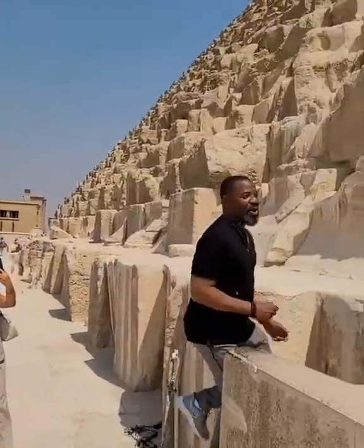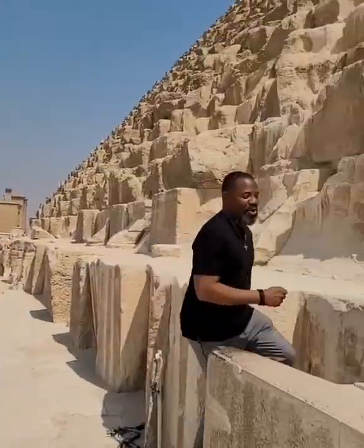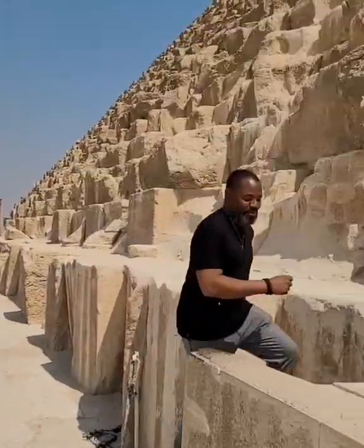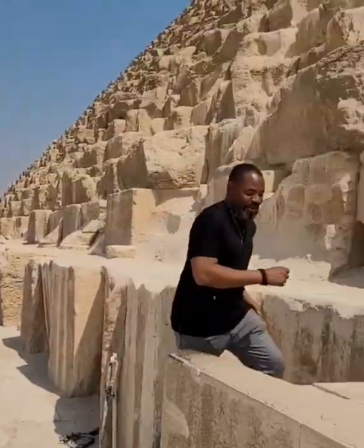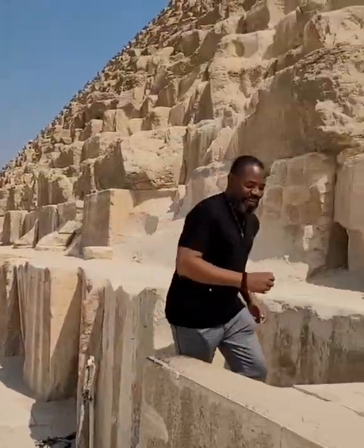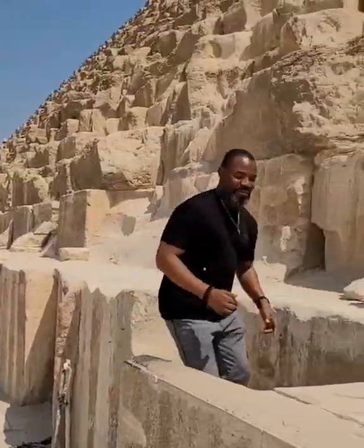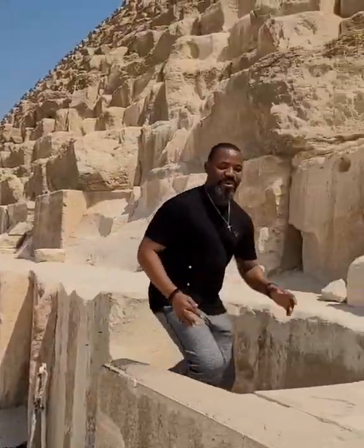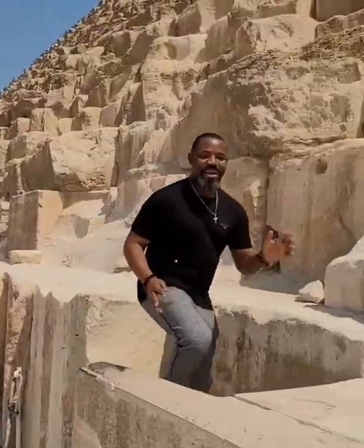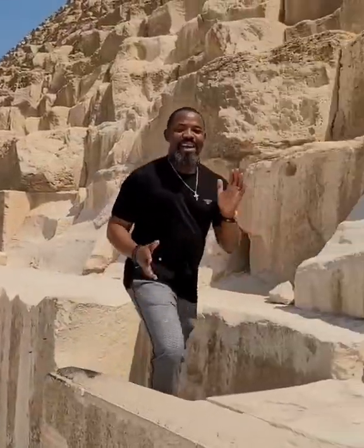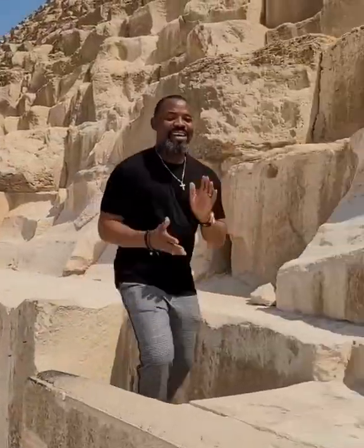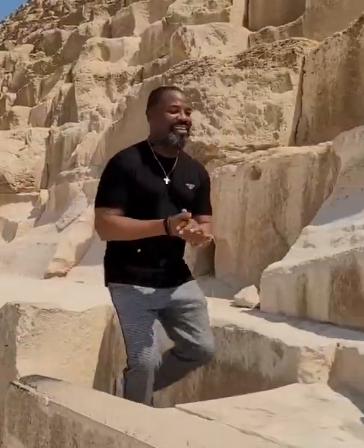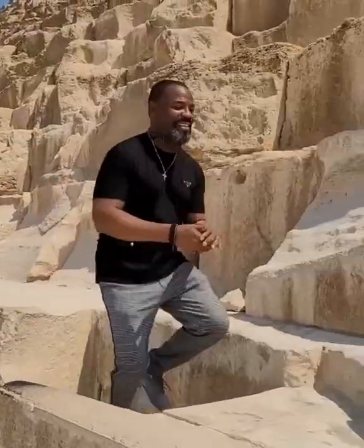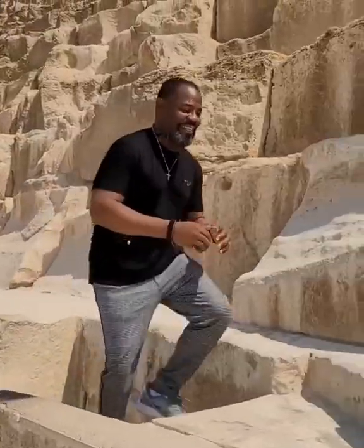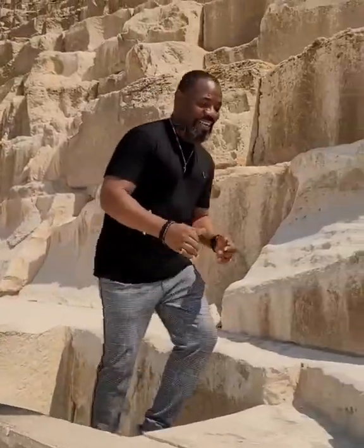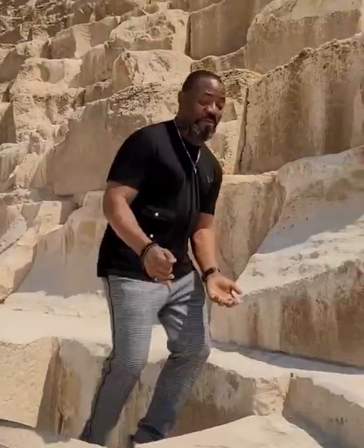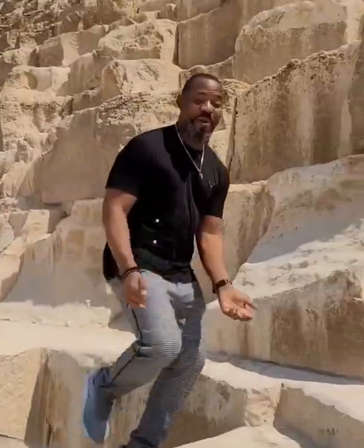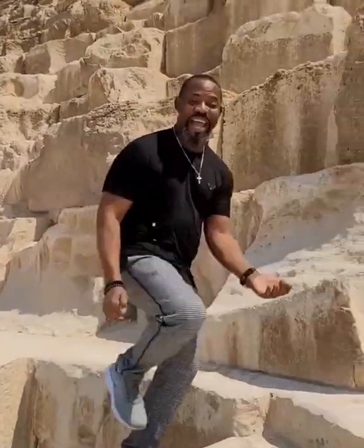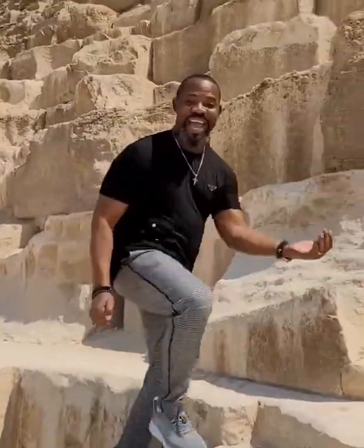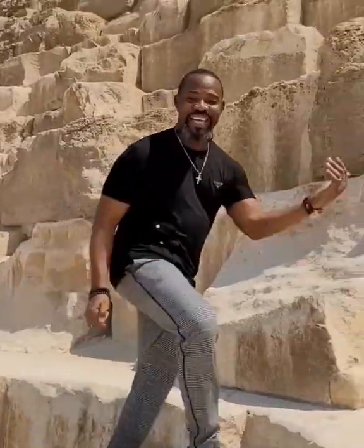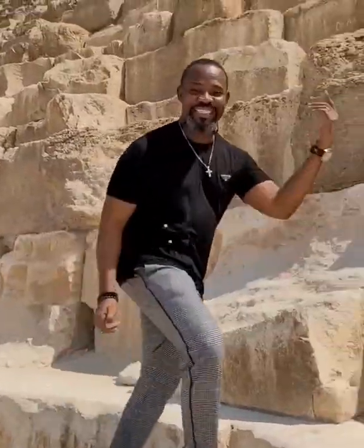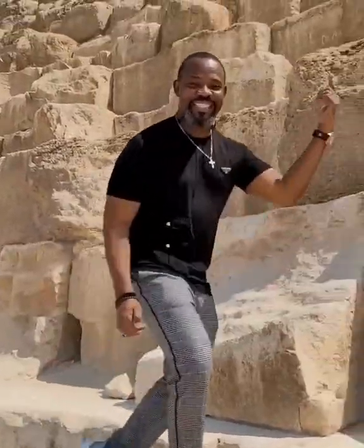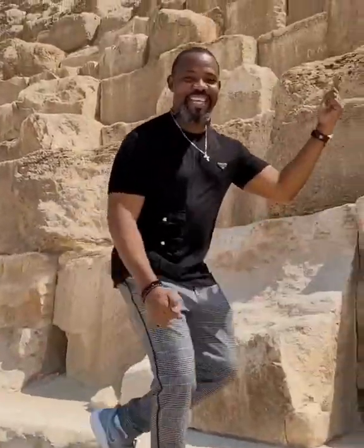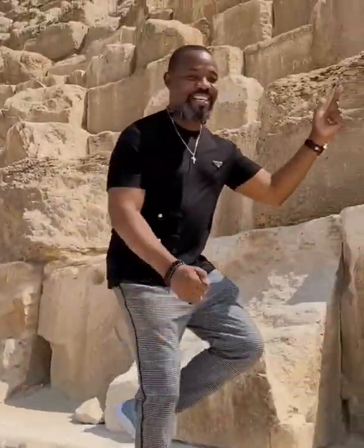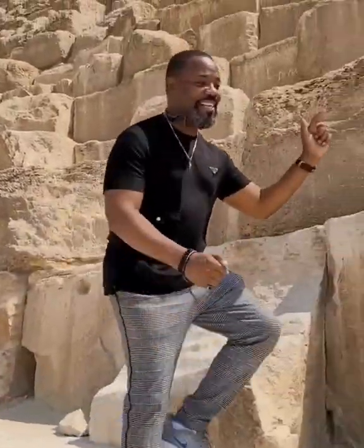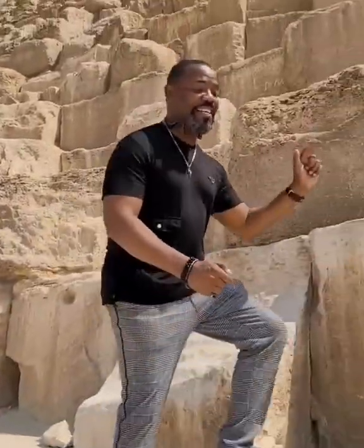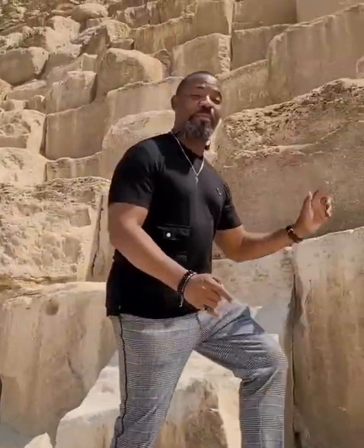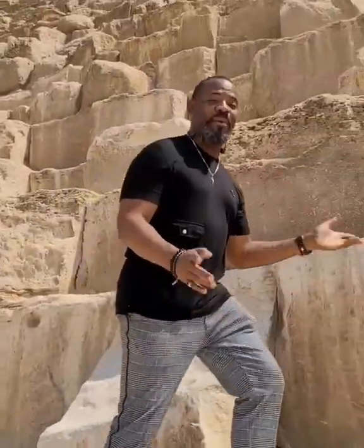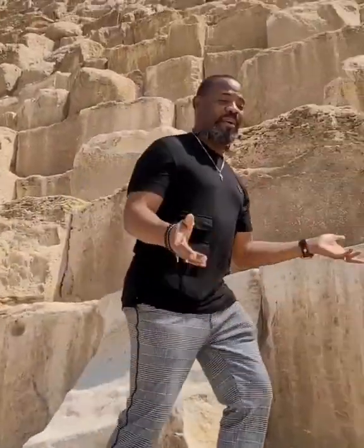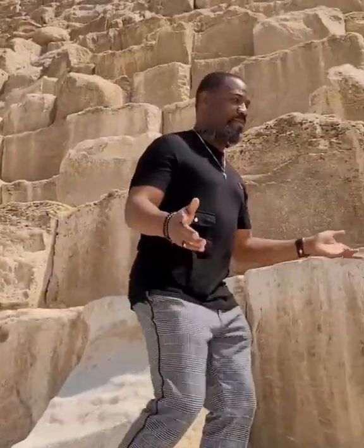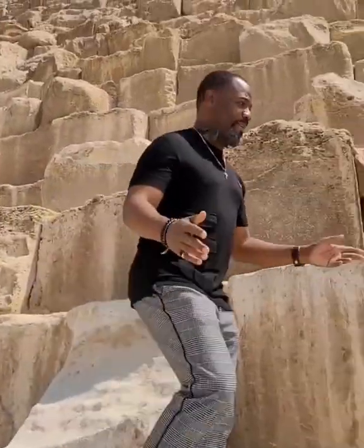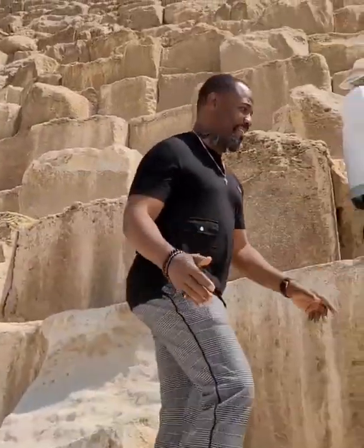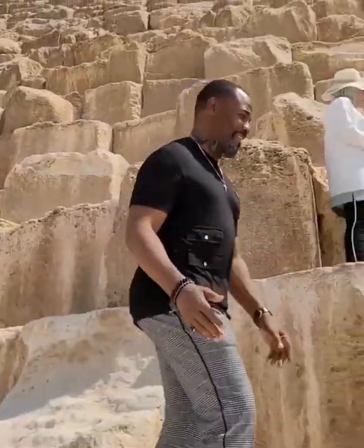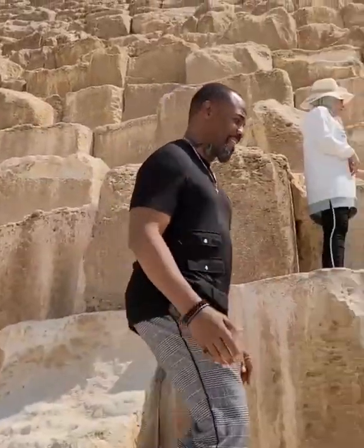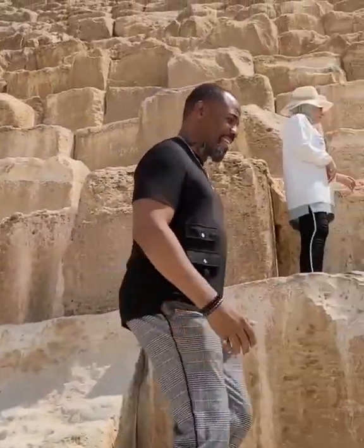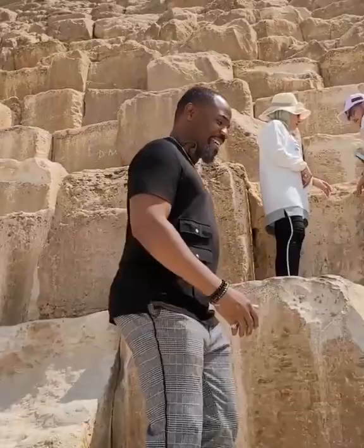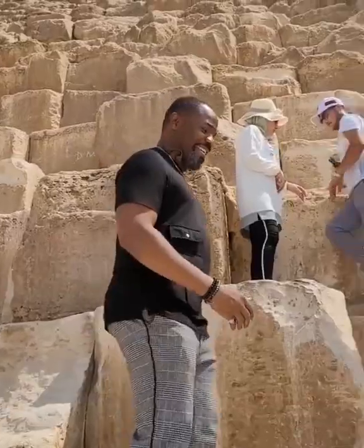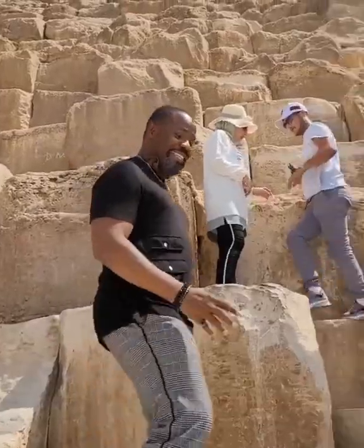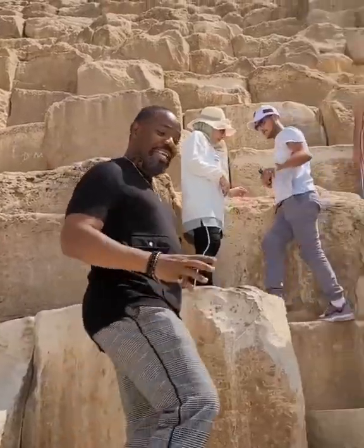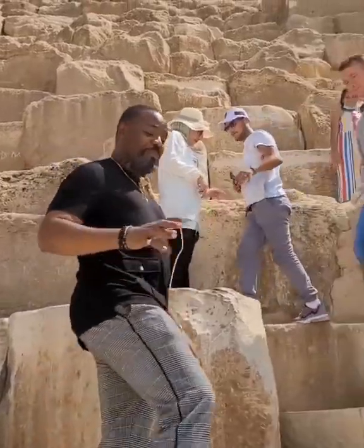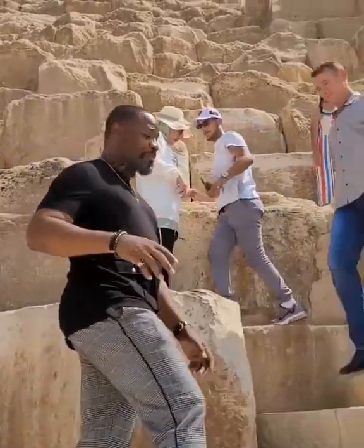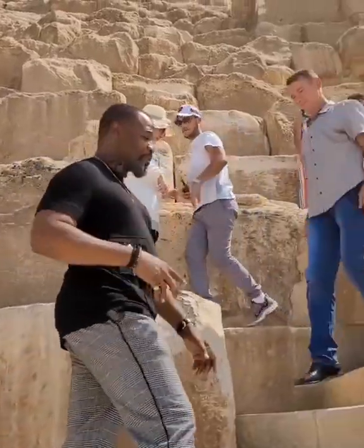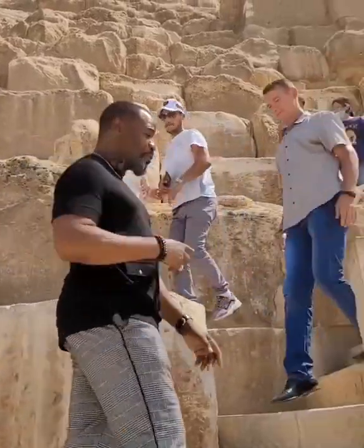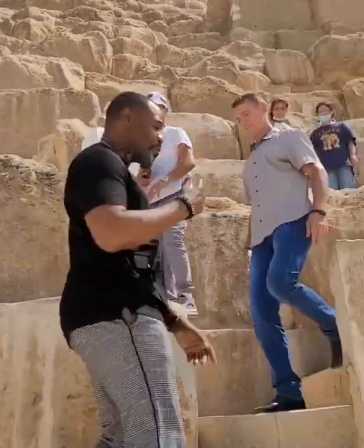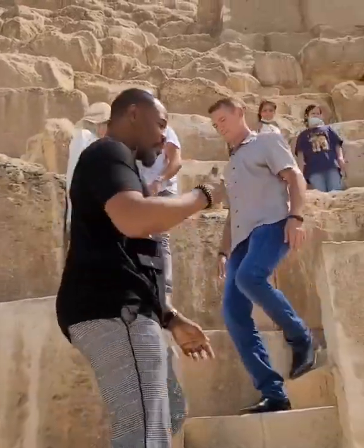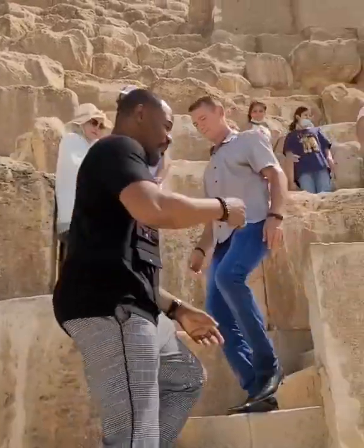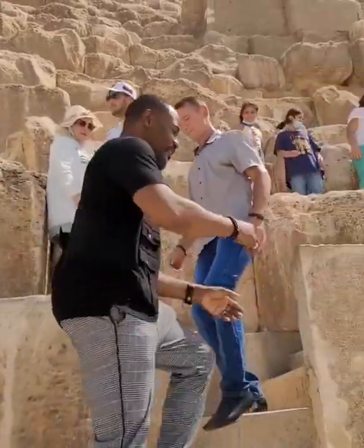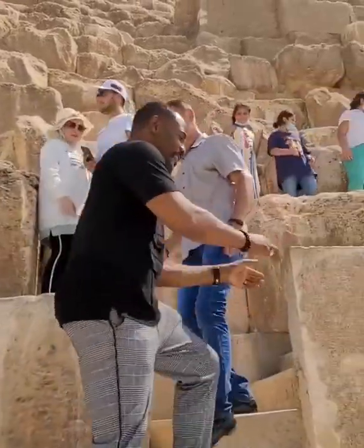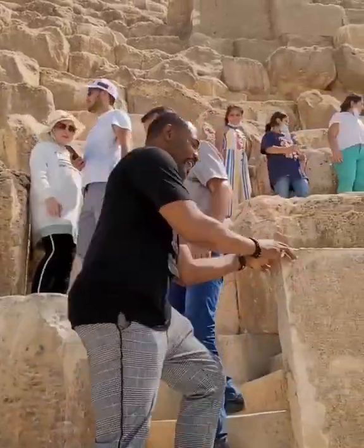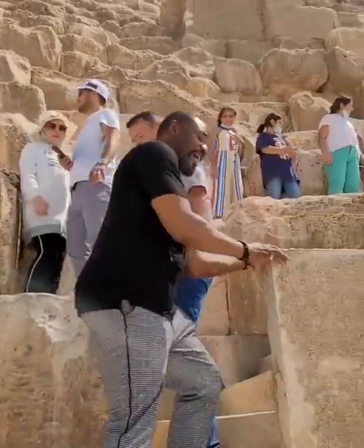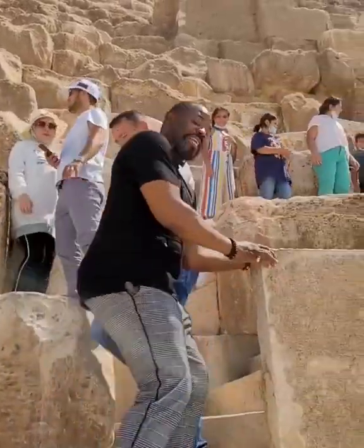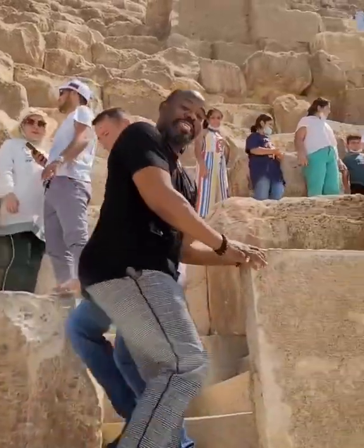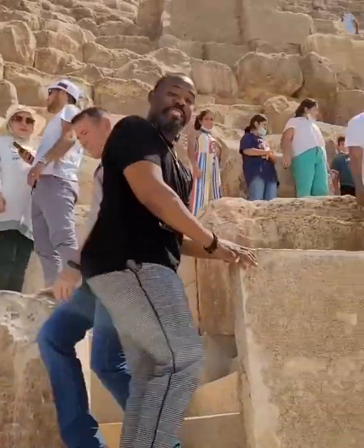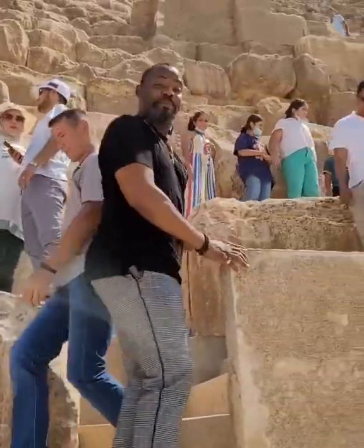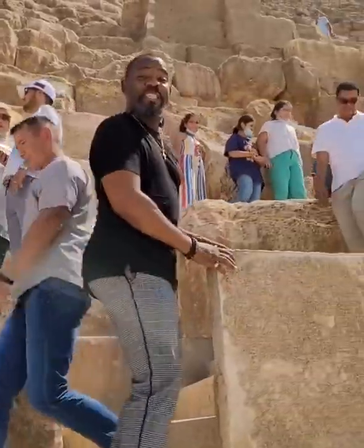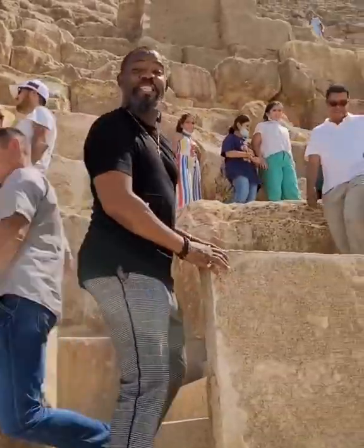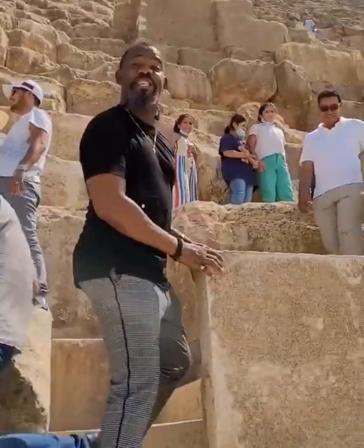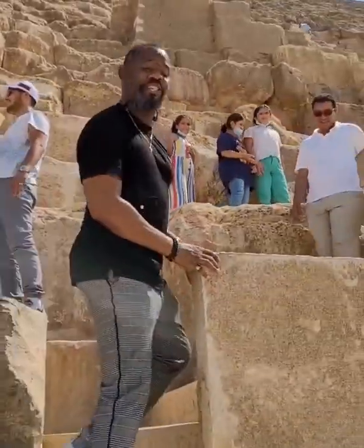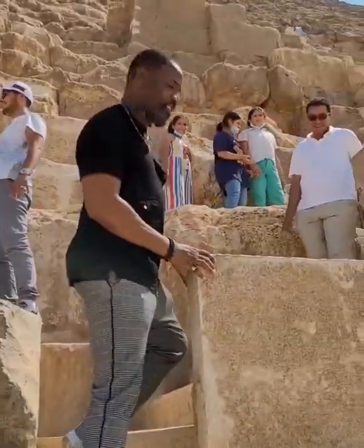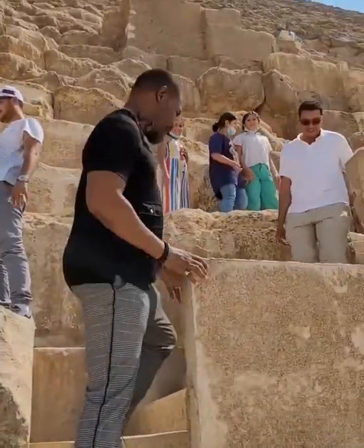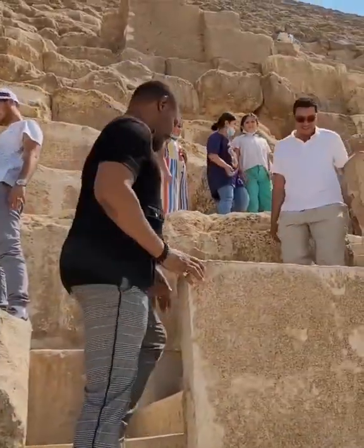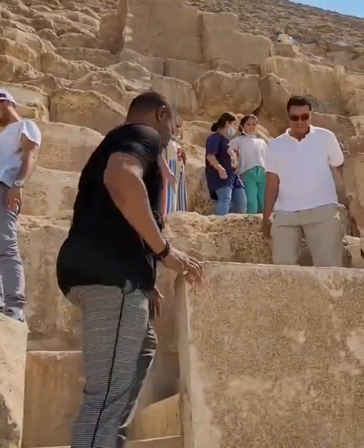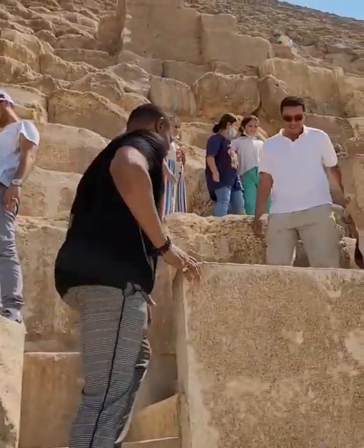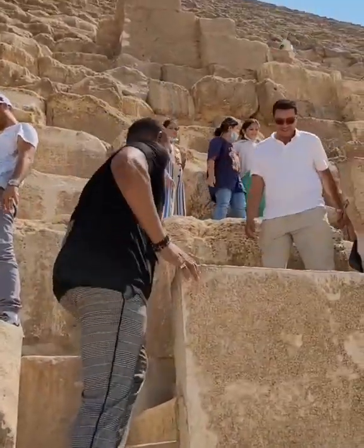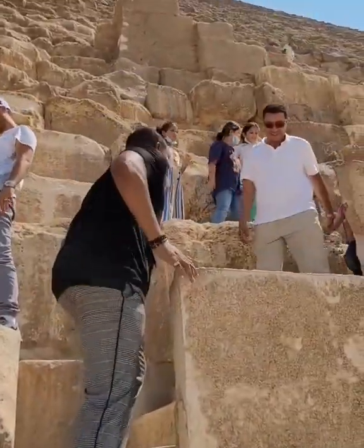We are ascending the pyramid. It's time to go on an expedition.